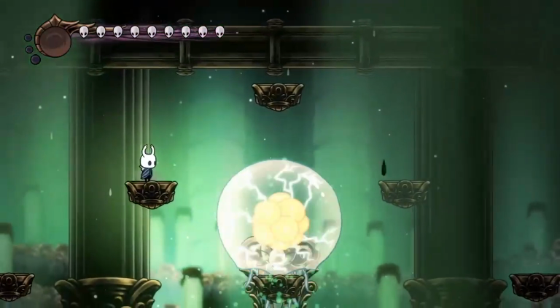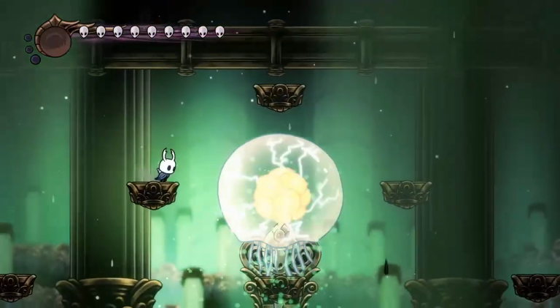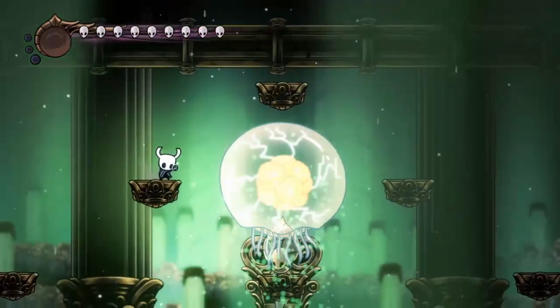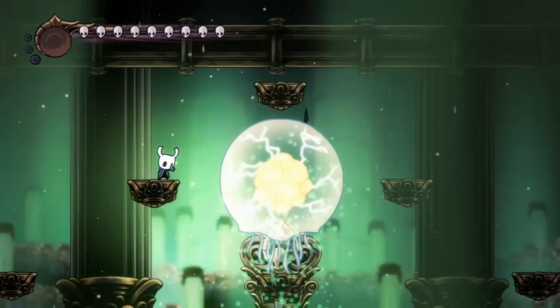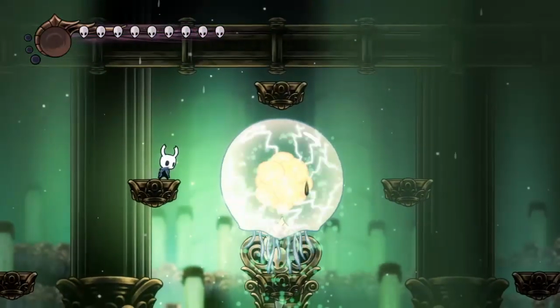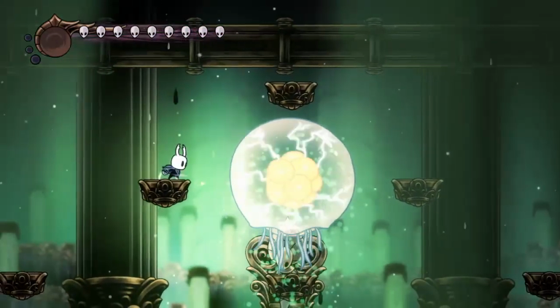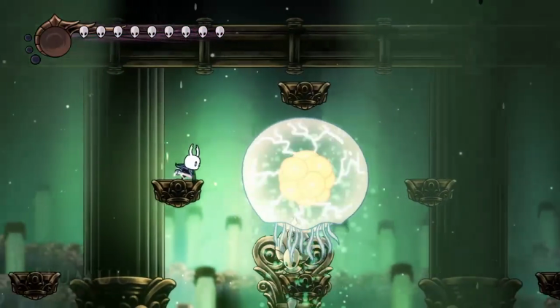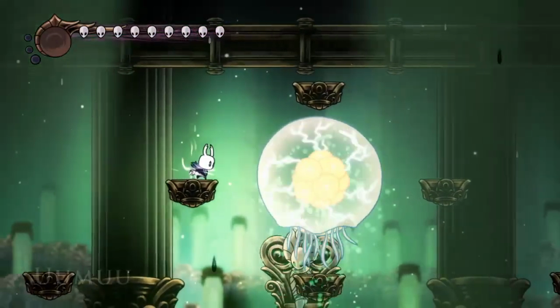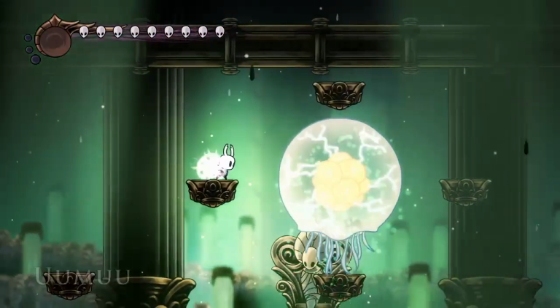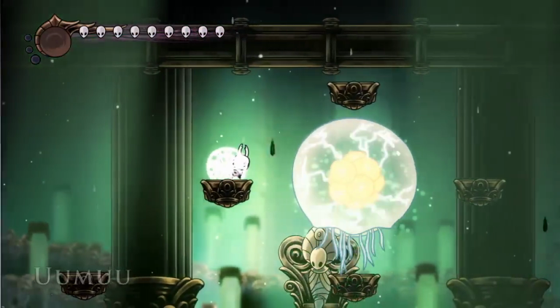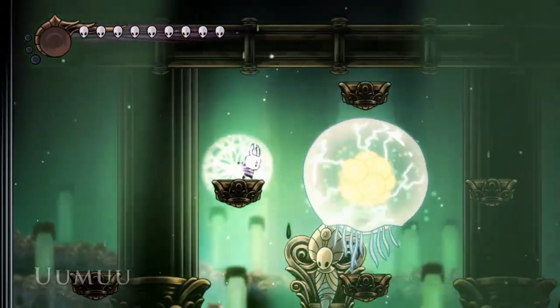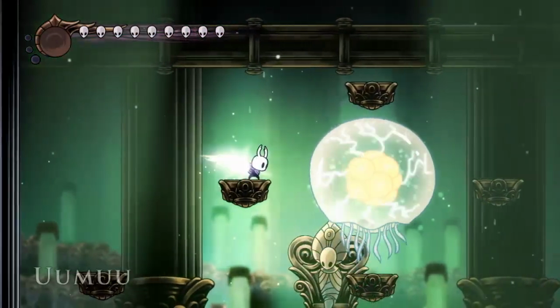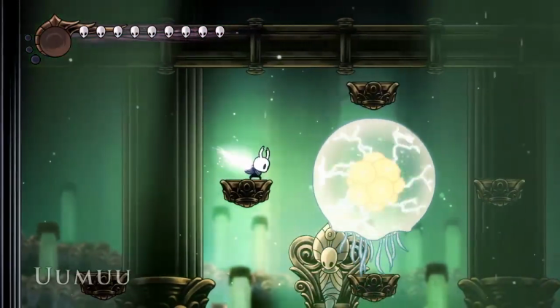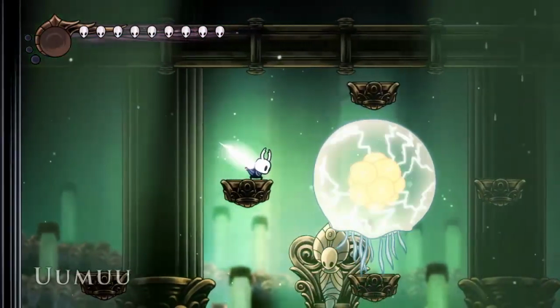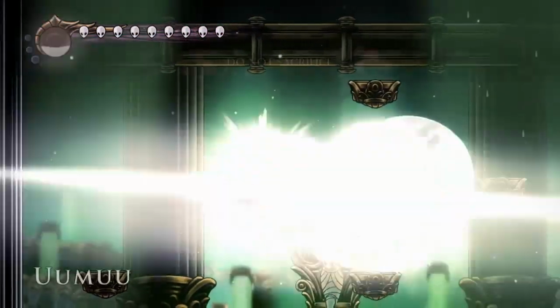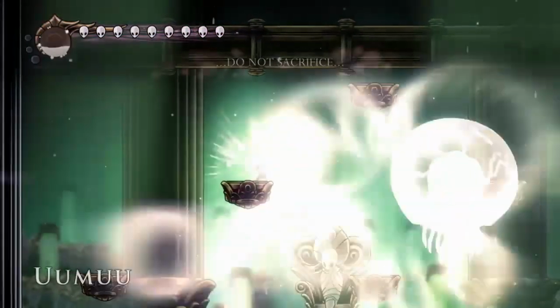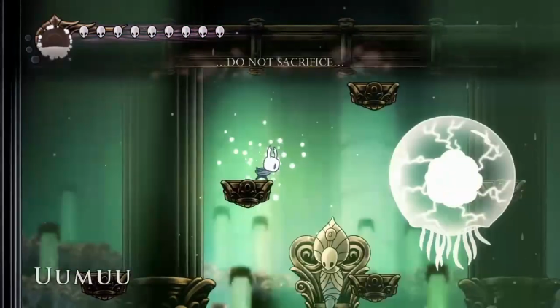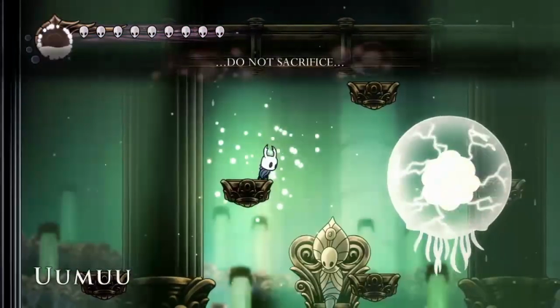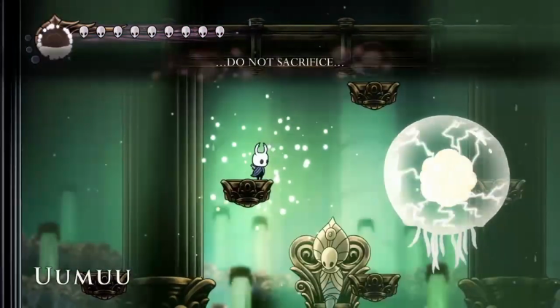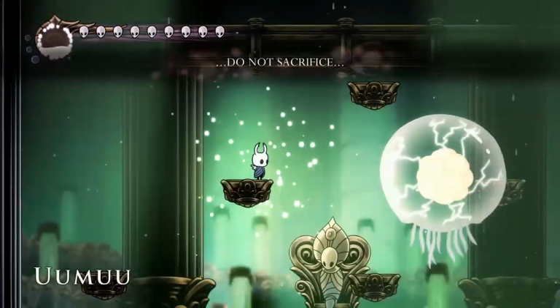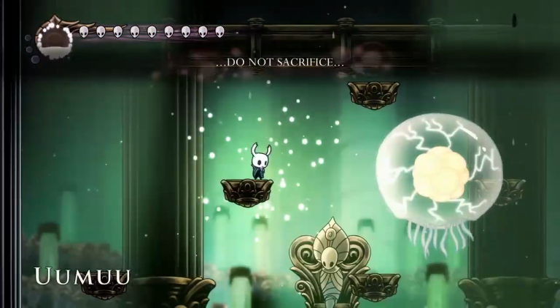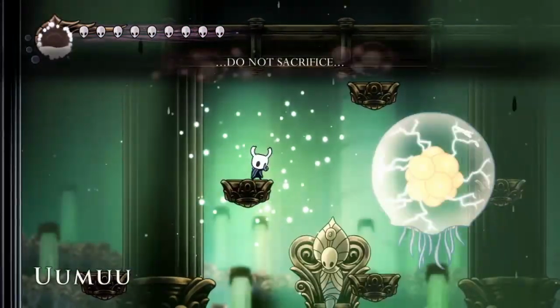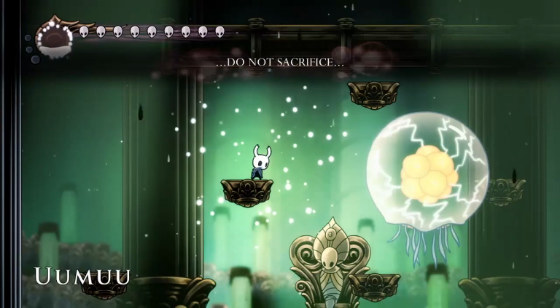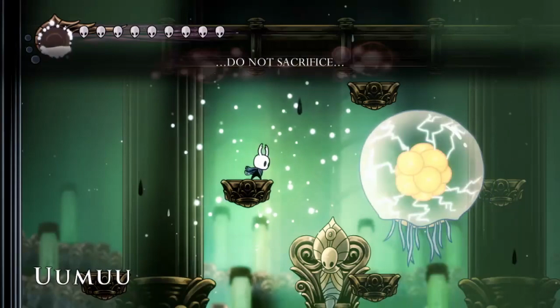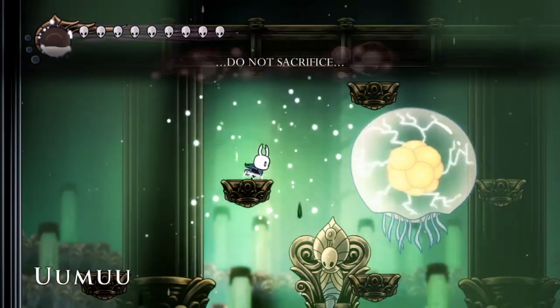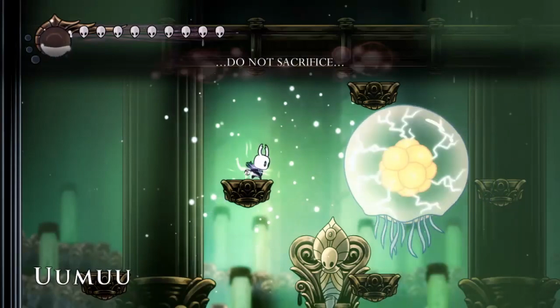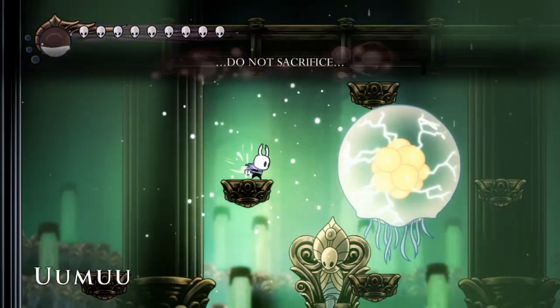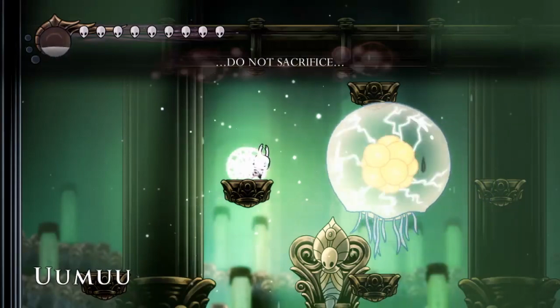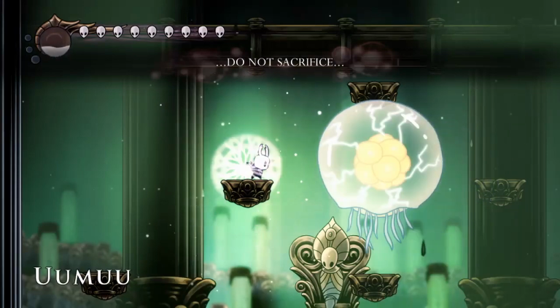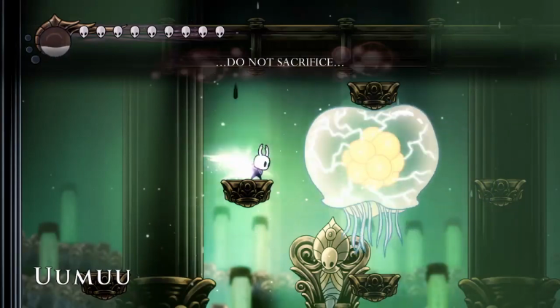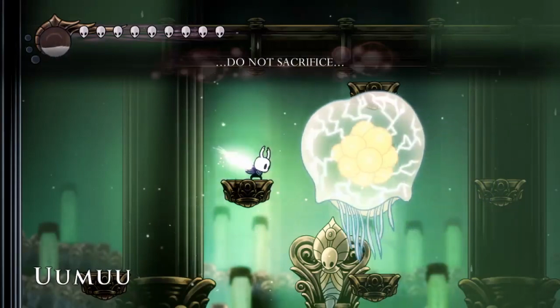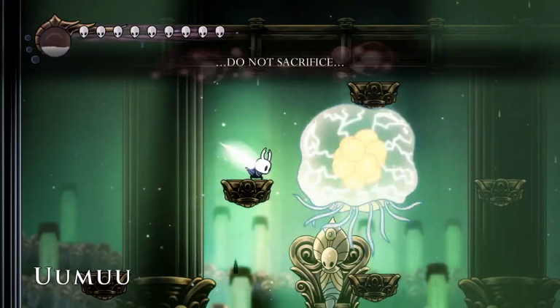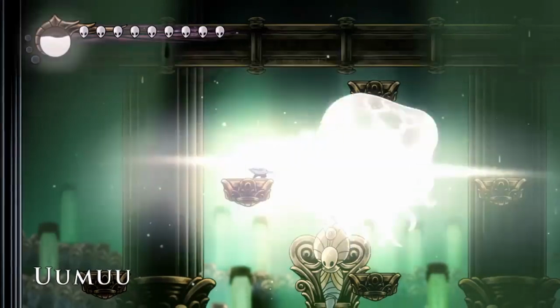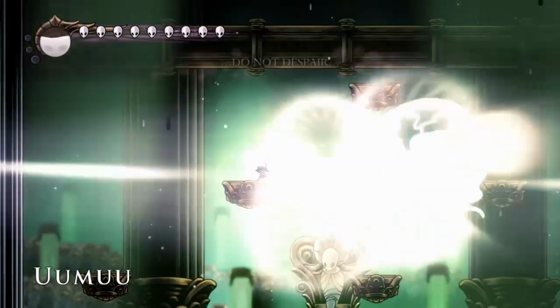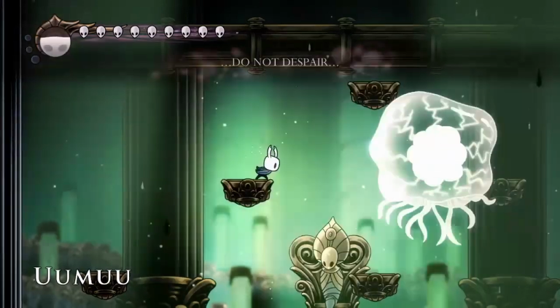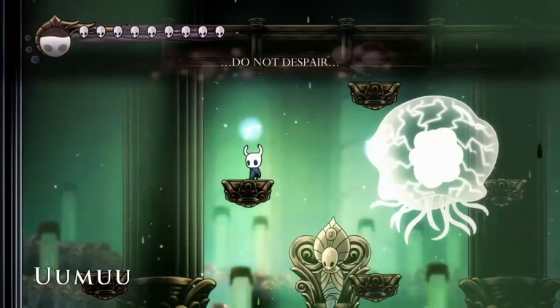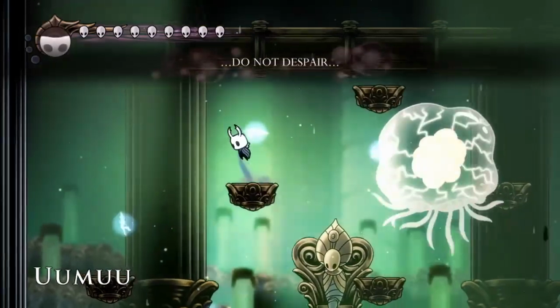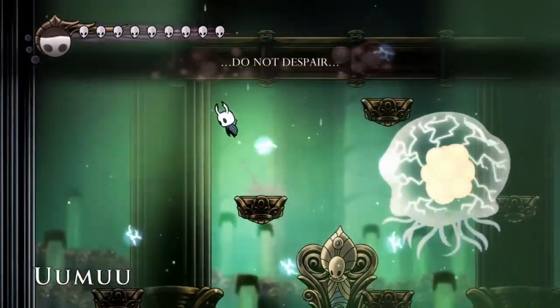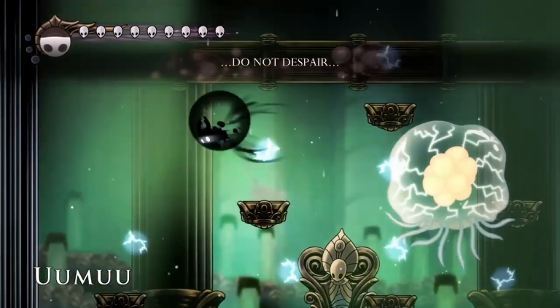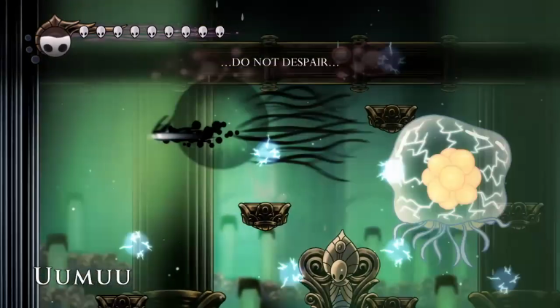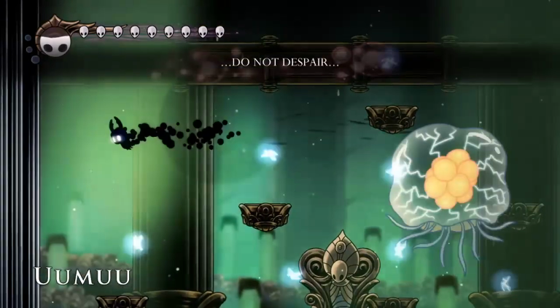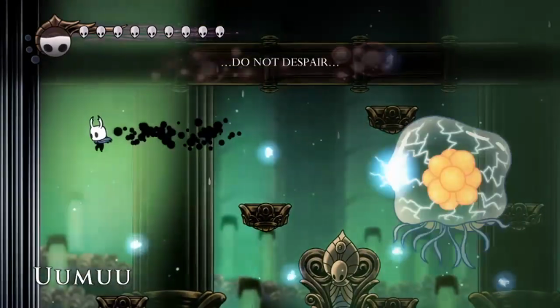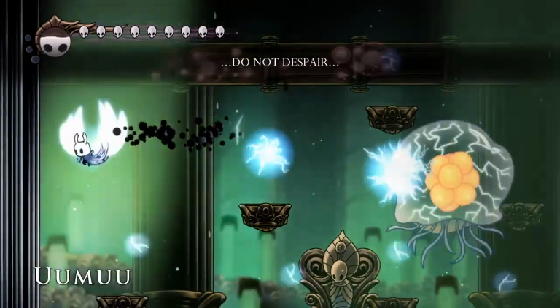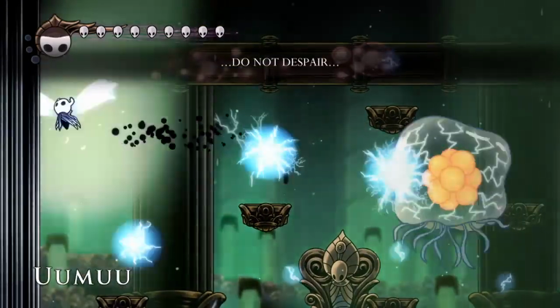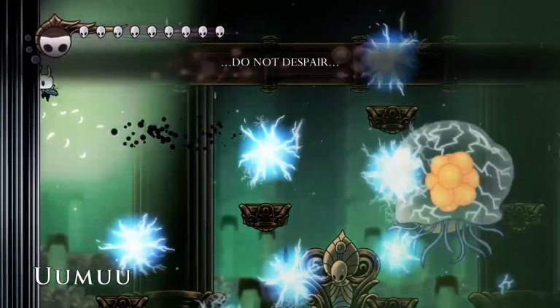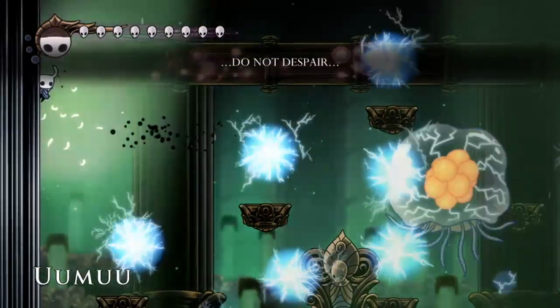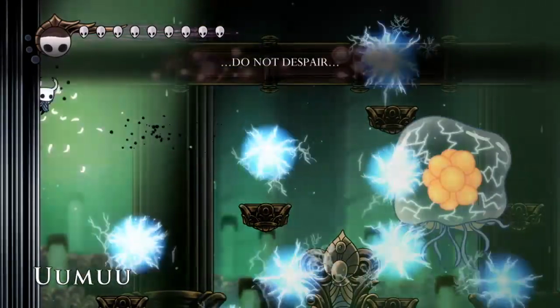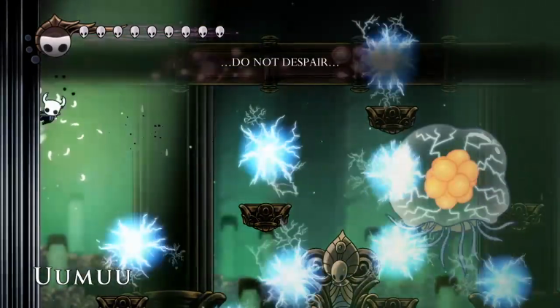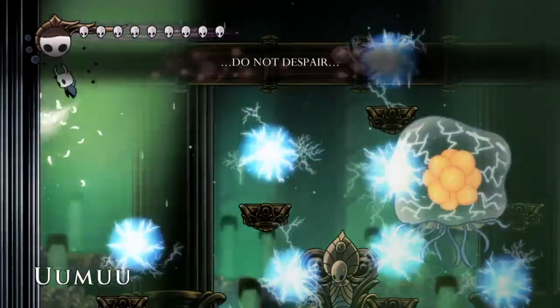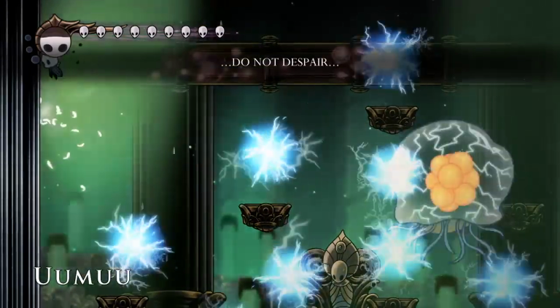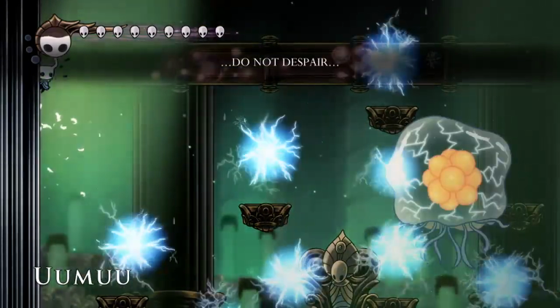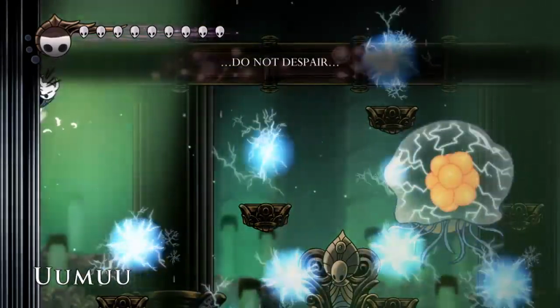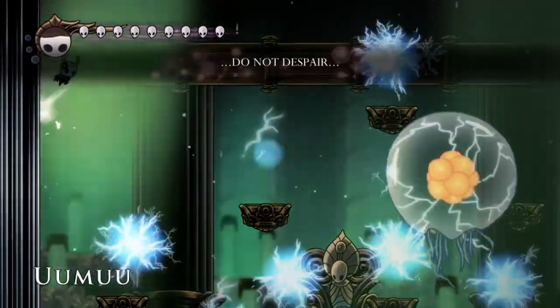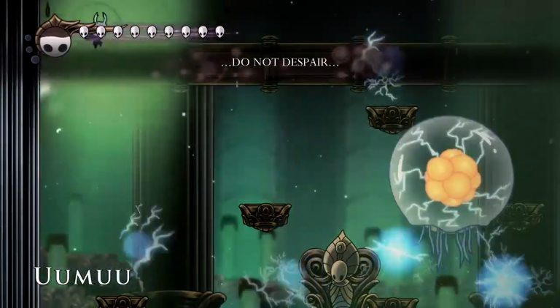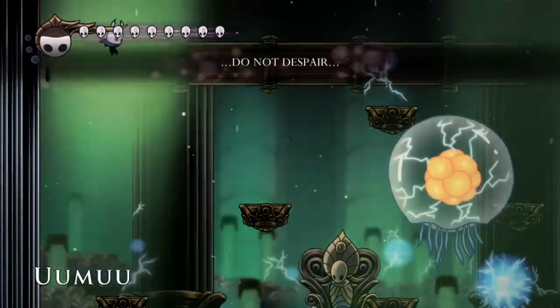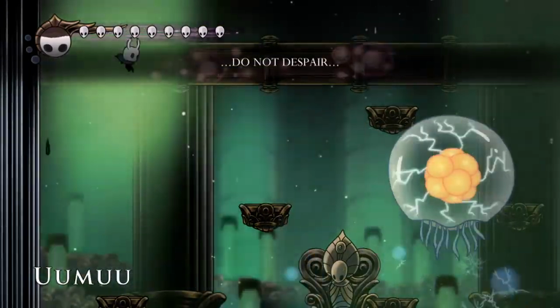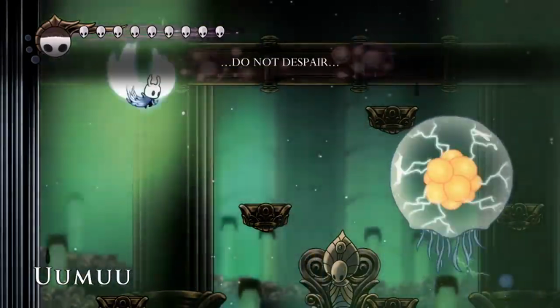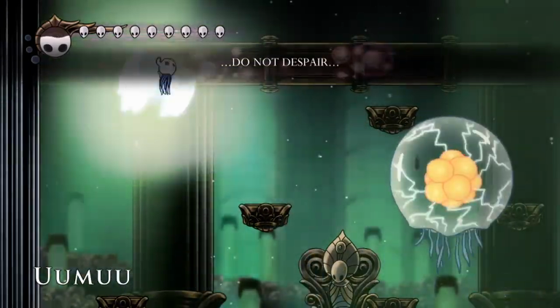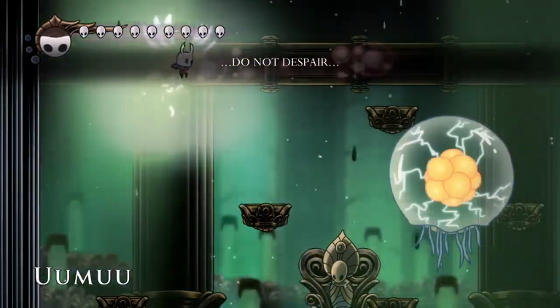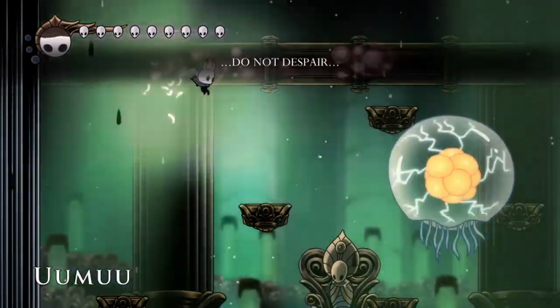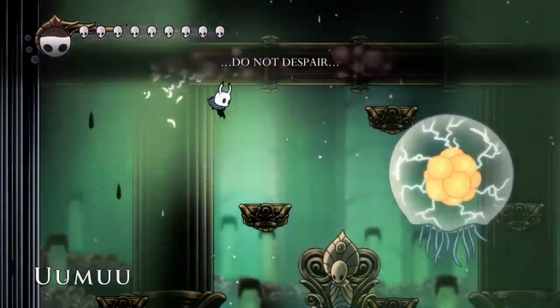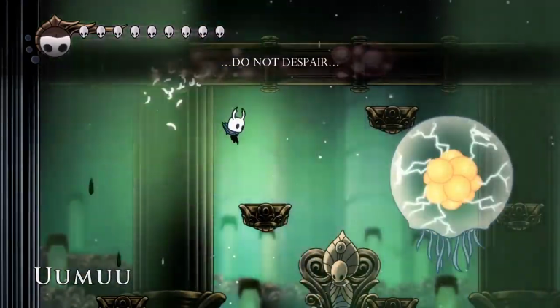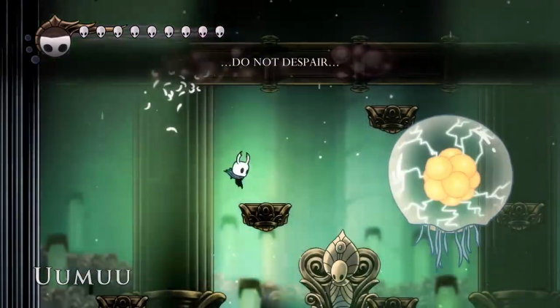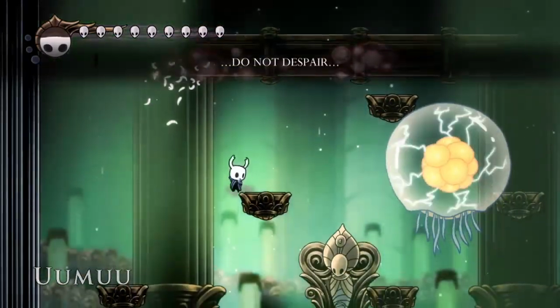We'll start the fight and get two Dream Nails off, which you can get from here. You can get additional ones across the fight, but those two are pretty consistent.